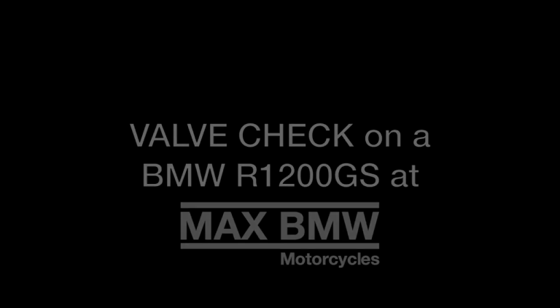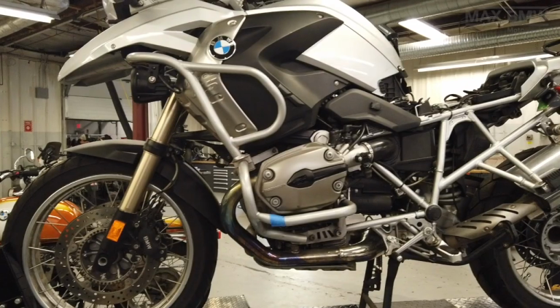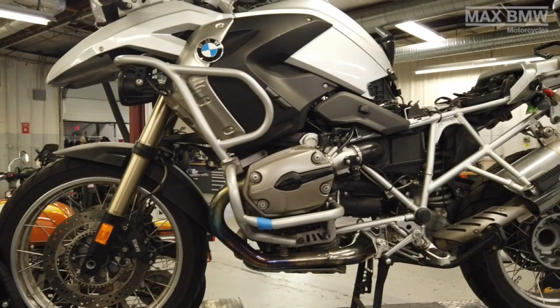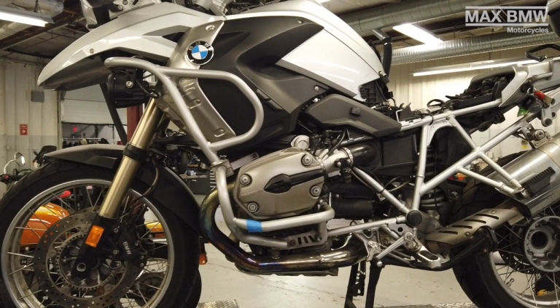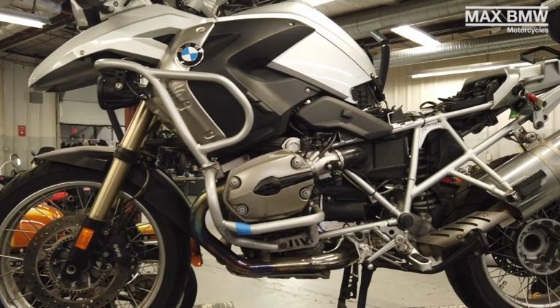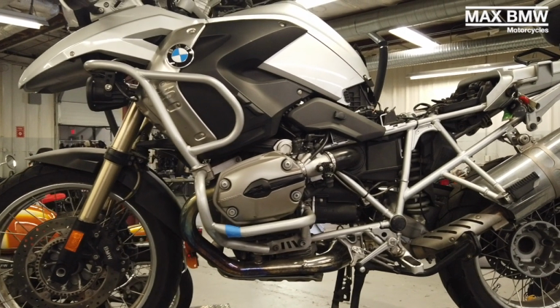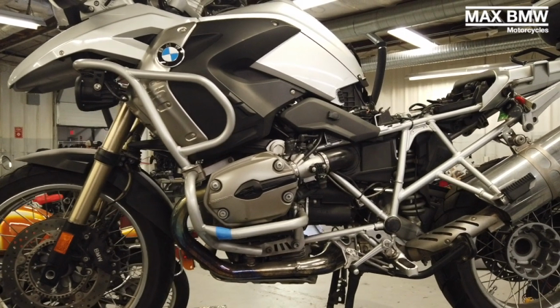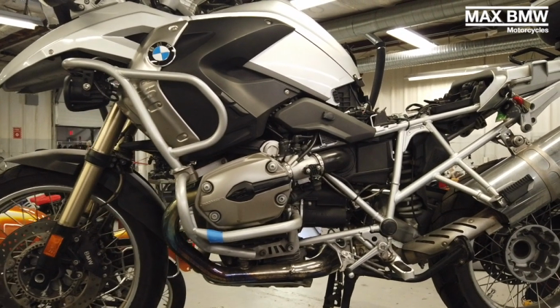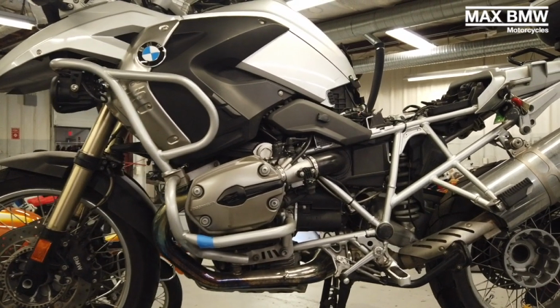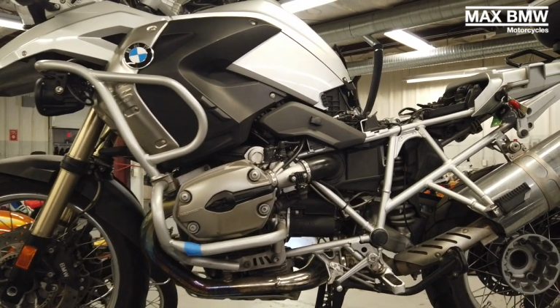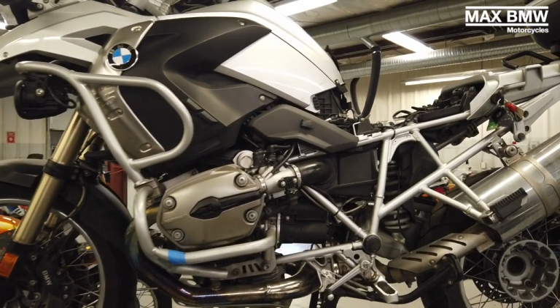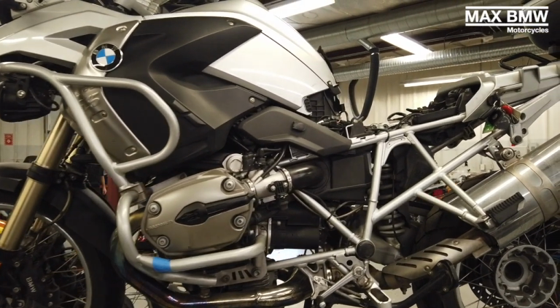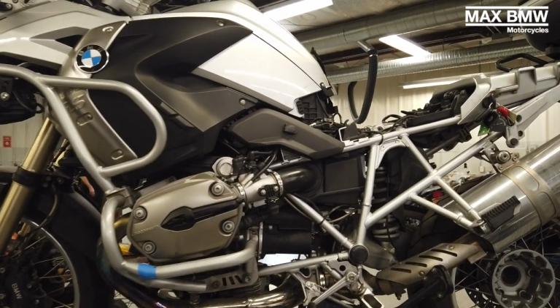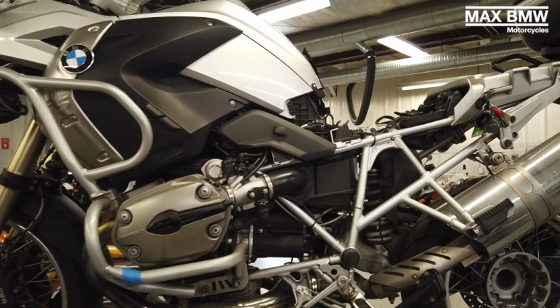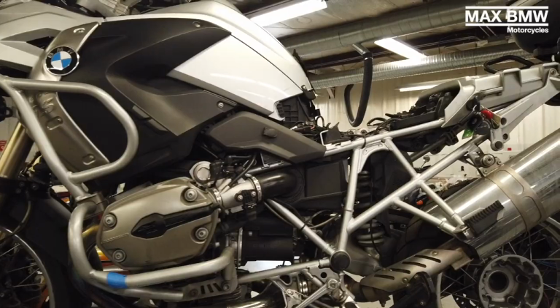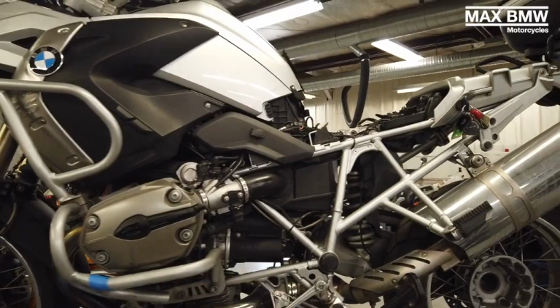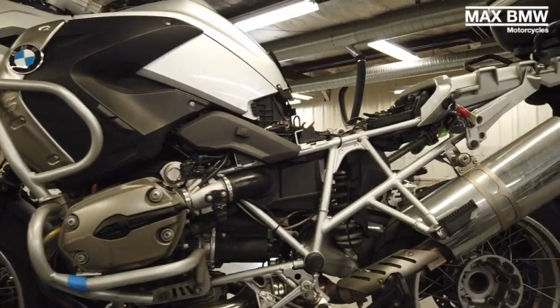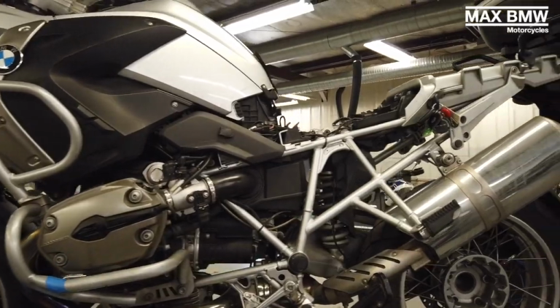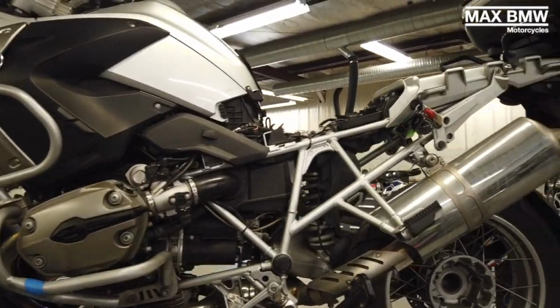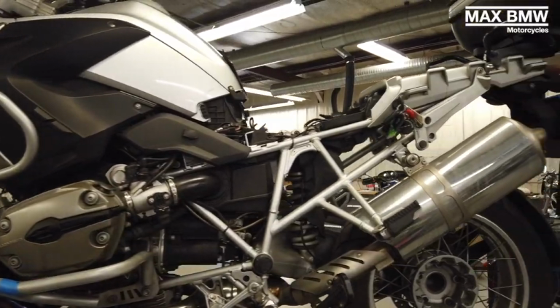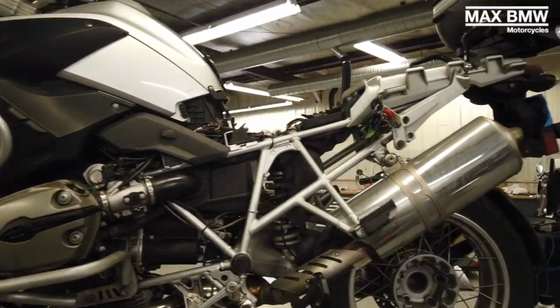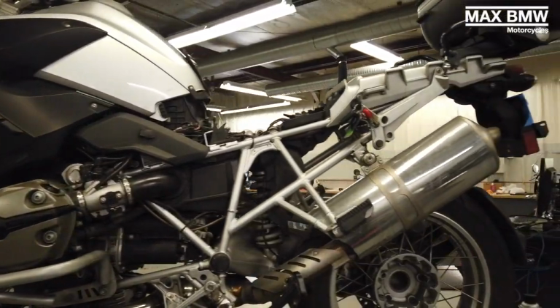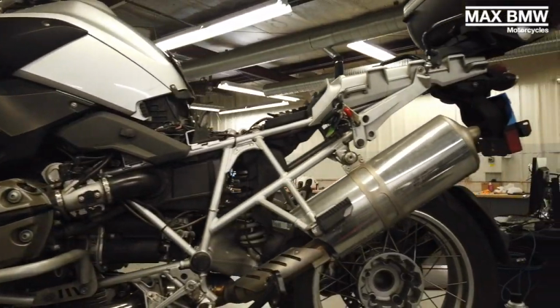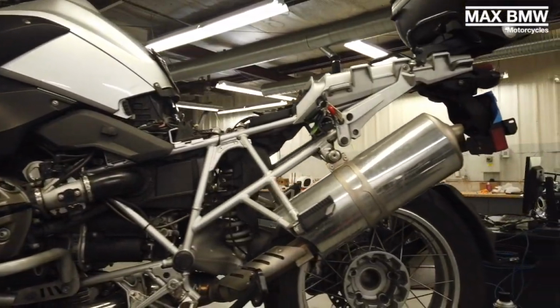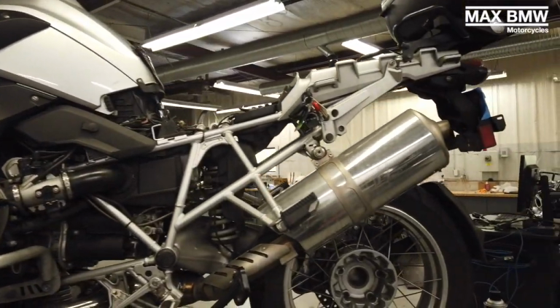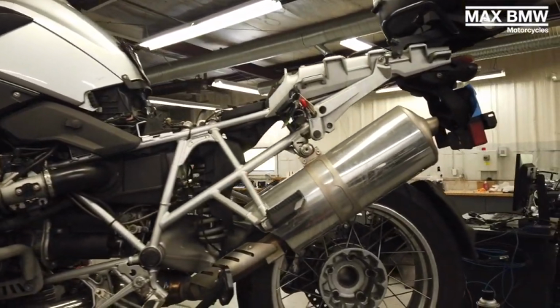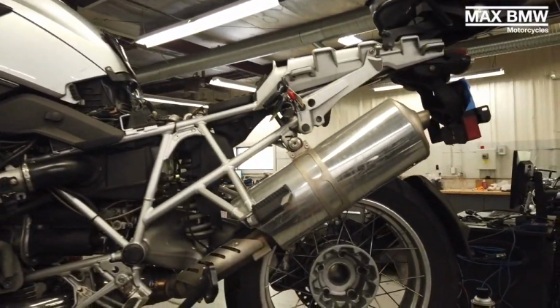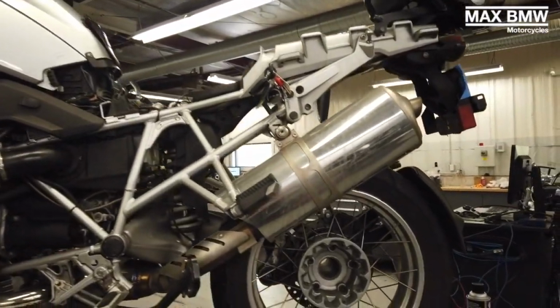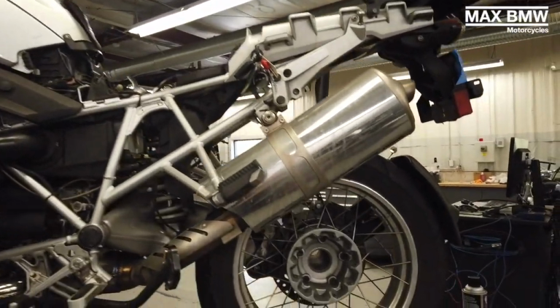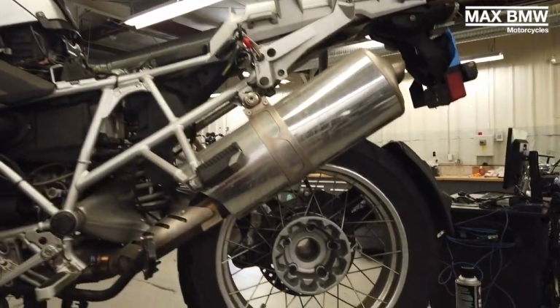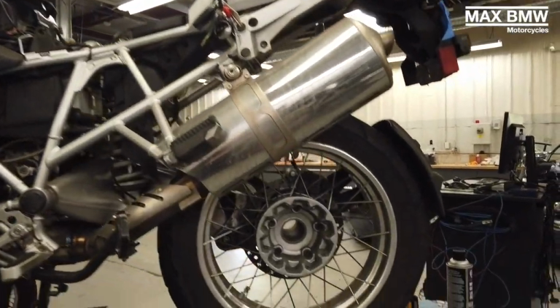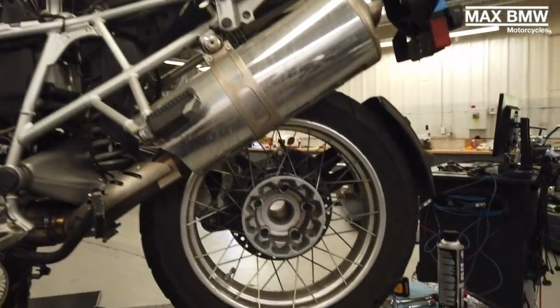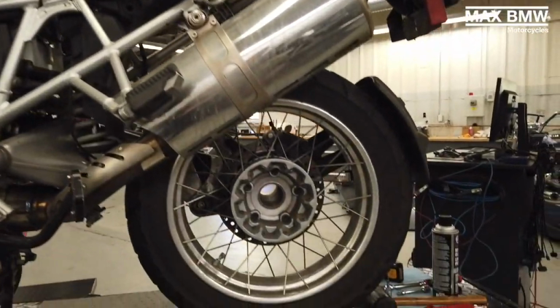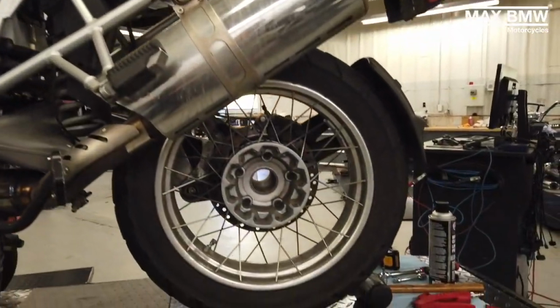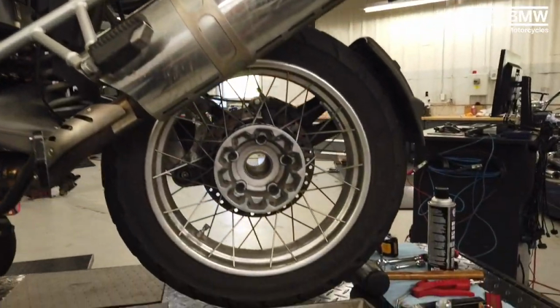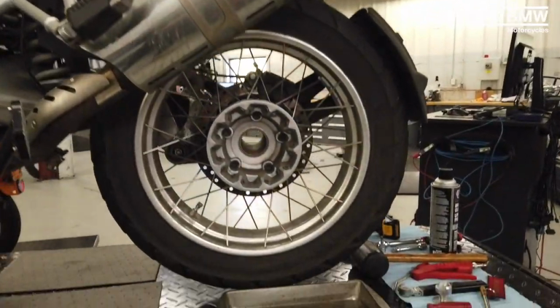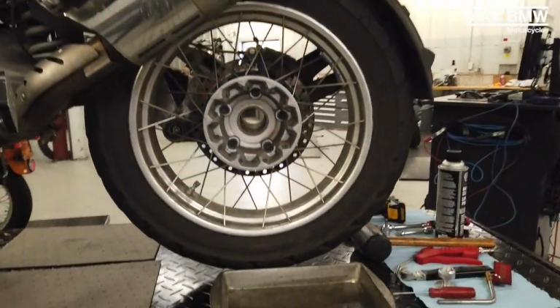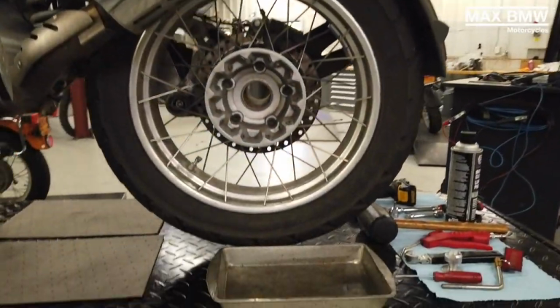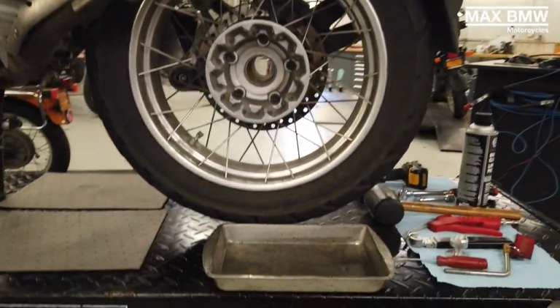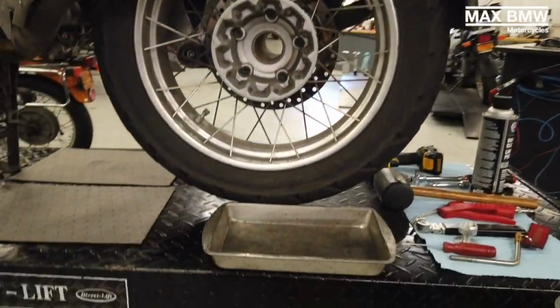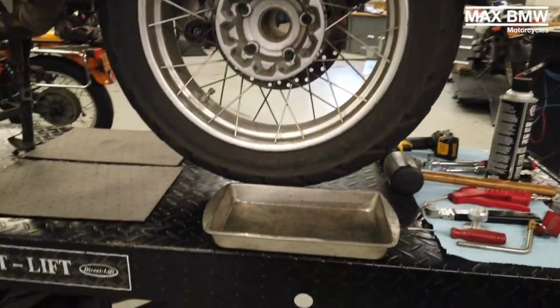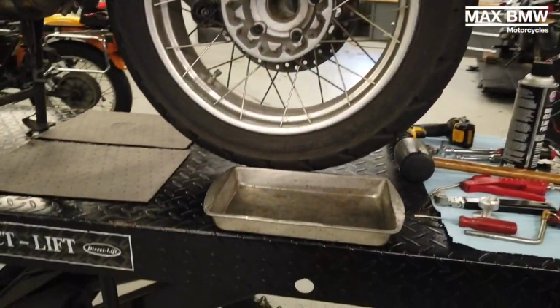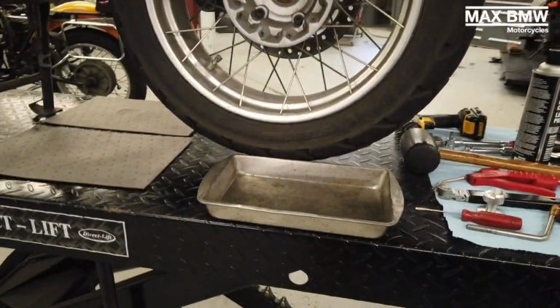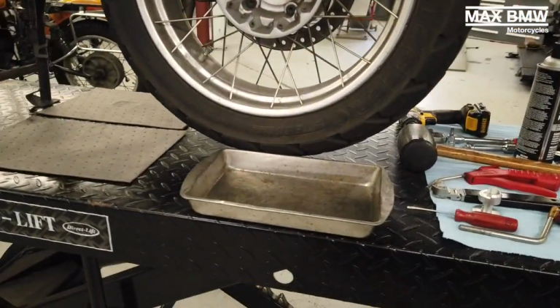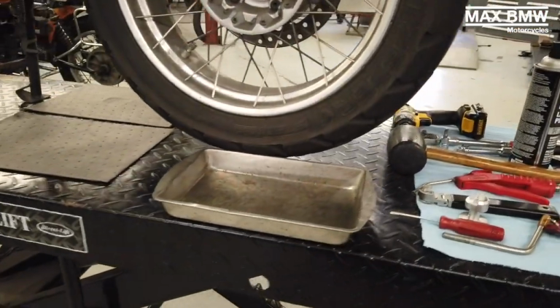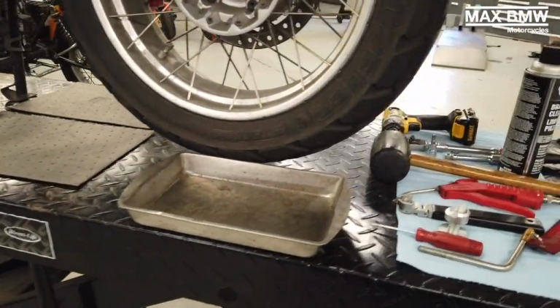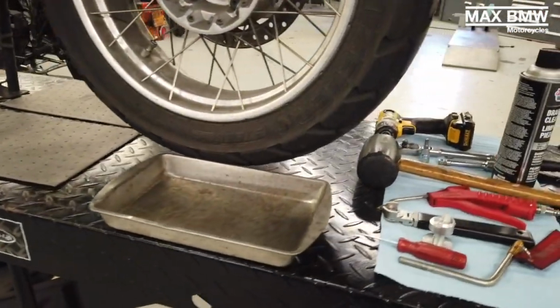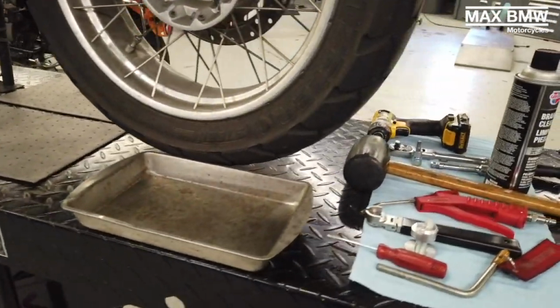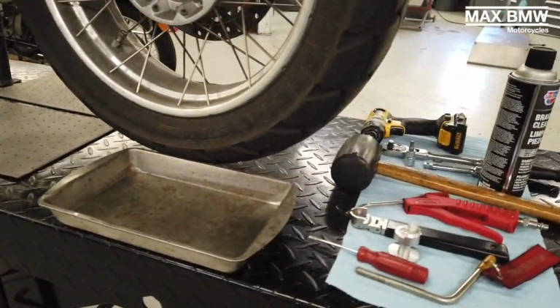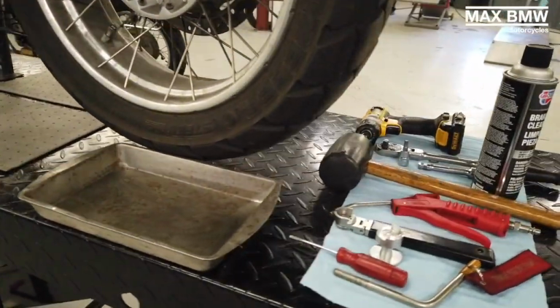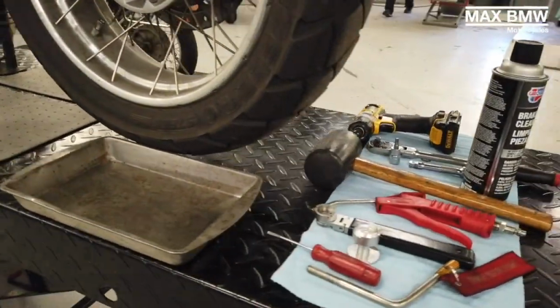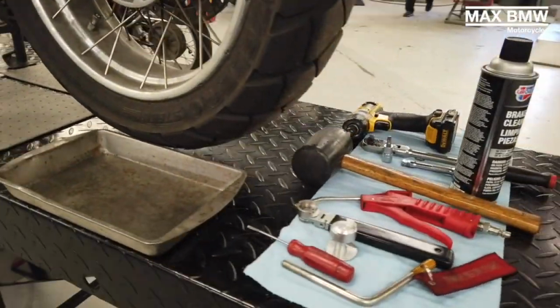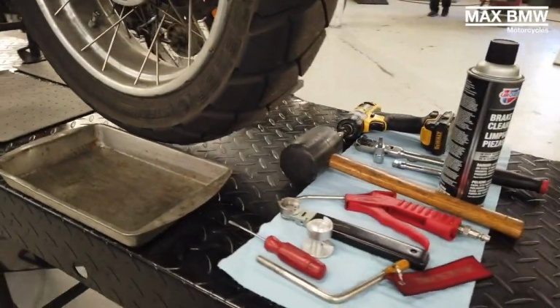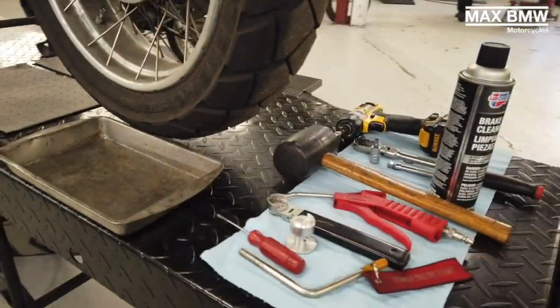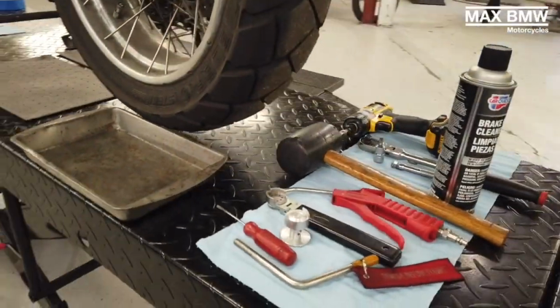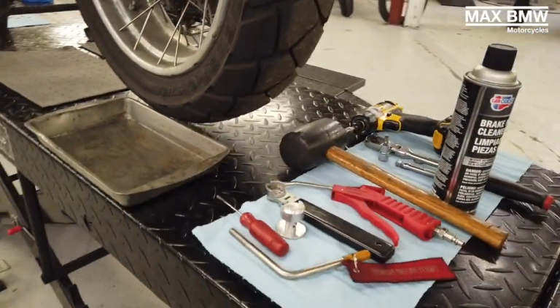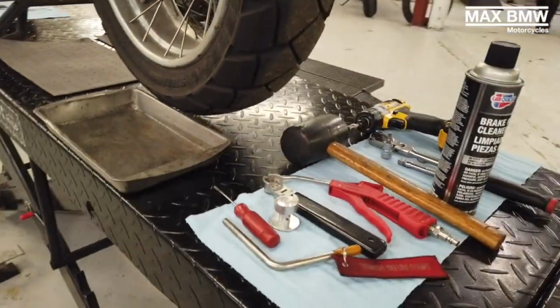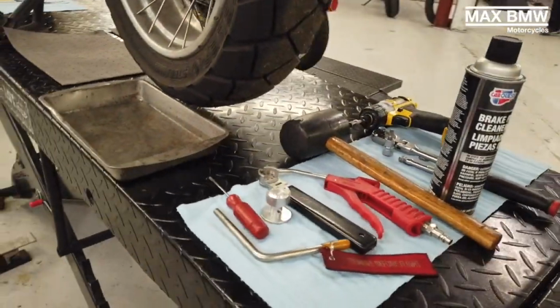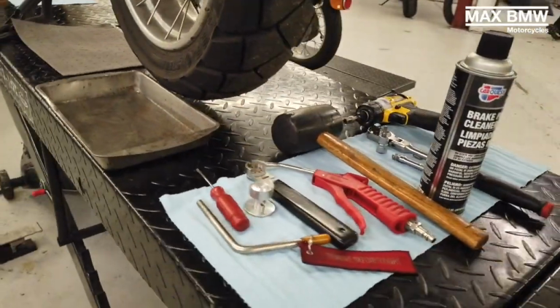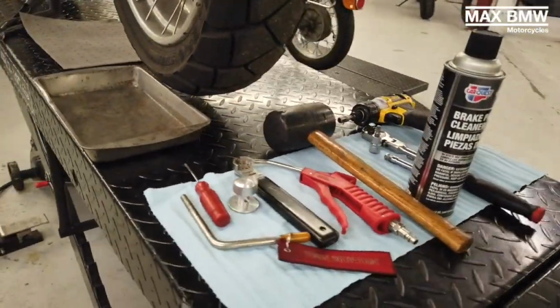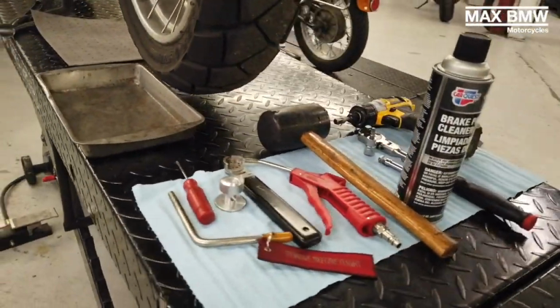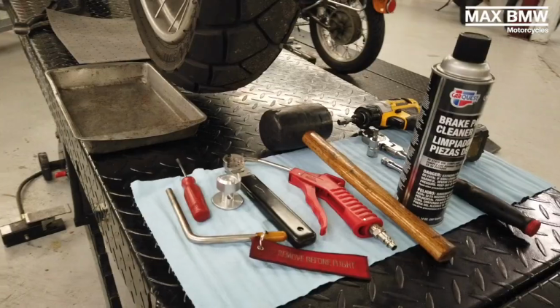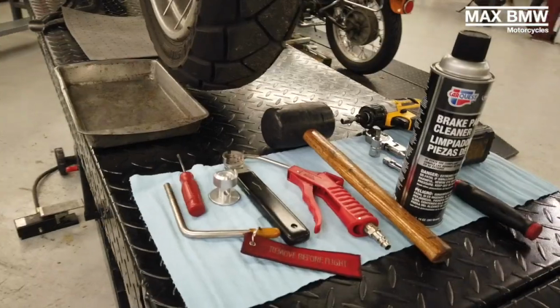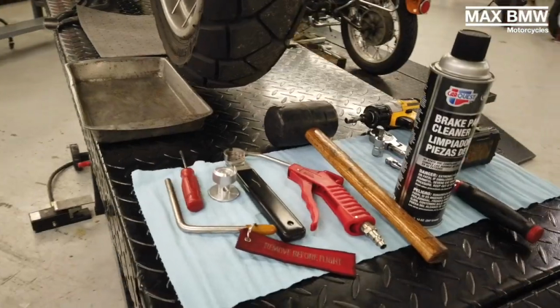Welcome back for another Max BMW video. We're going to be doing a valve clearance check and adjustment on a 2008.